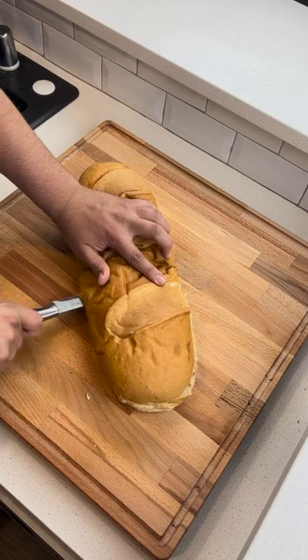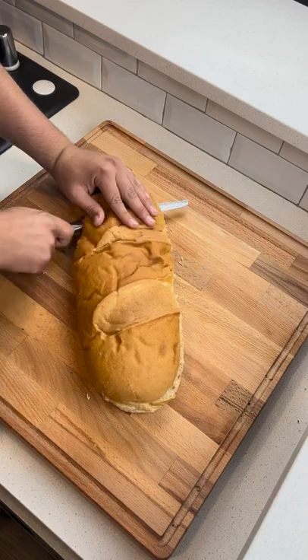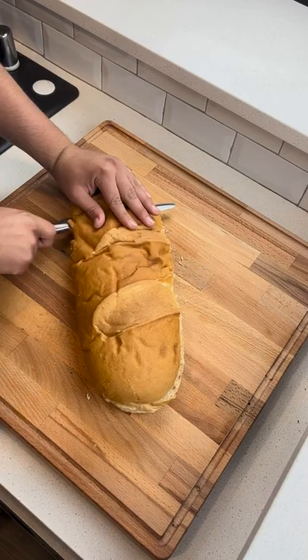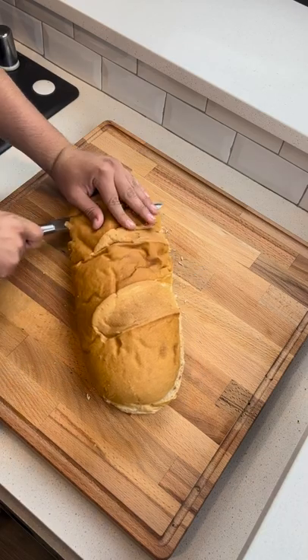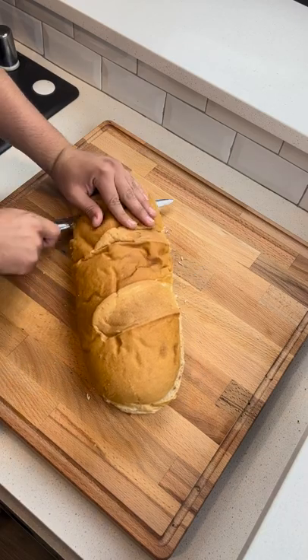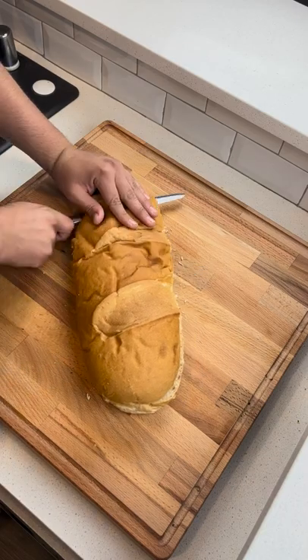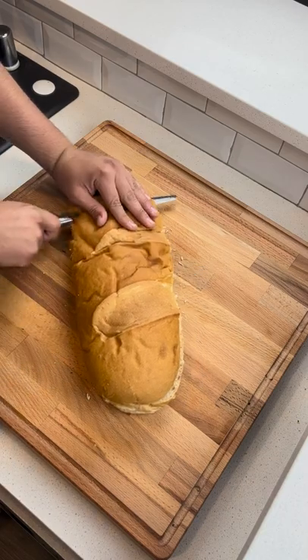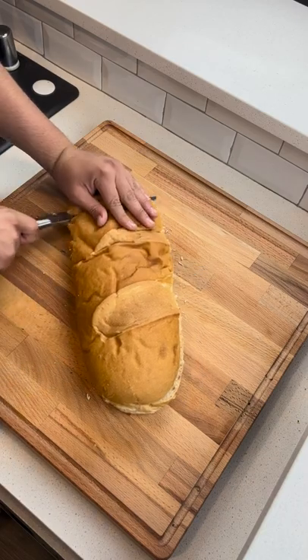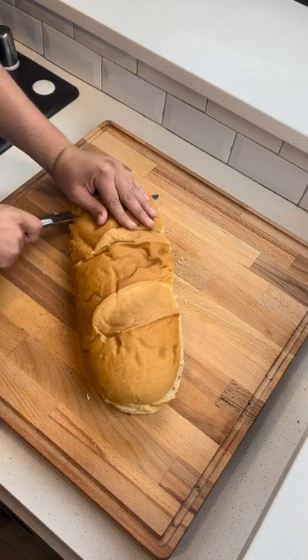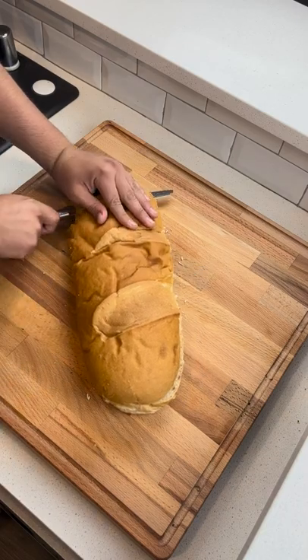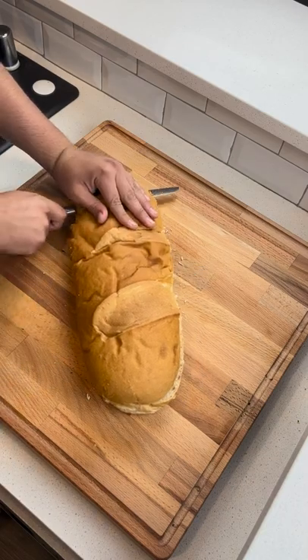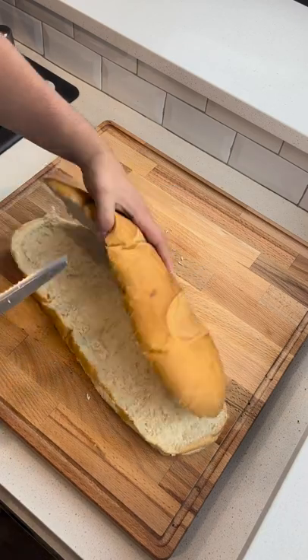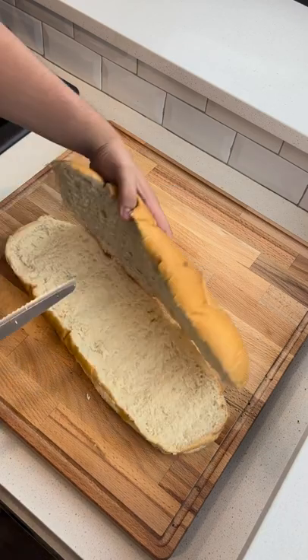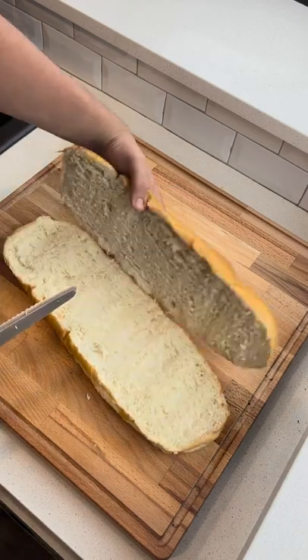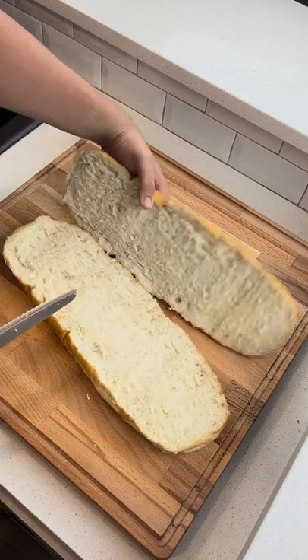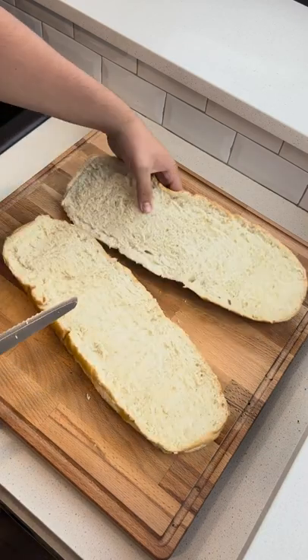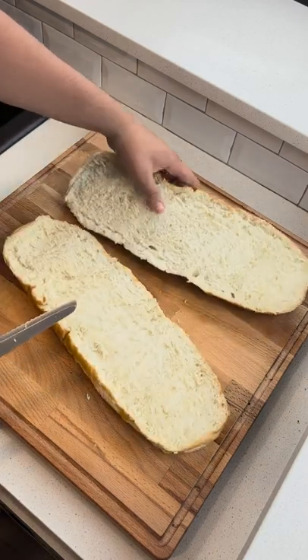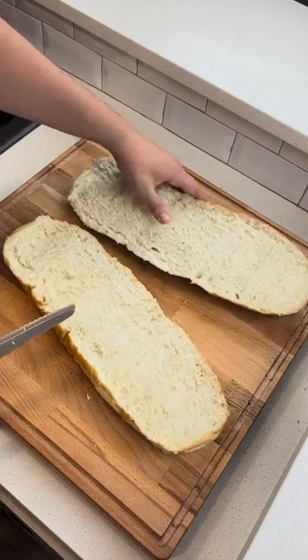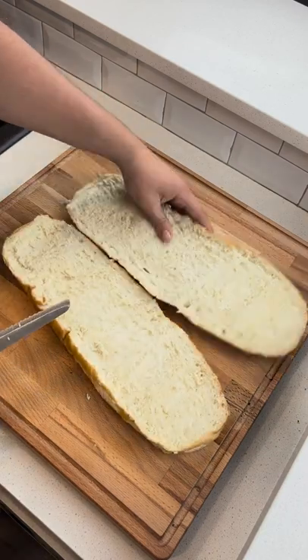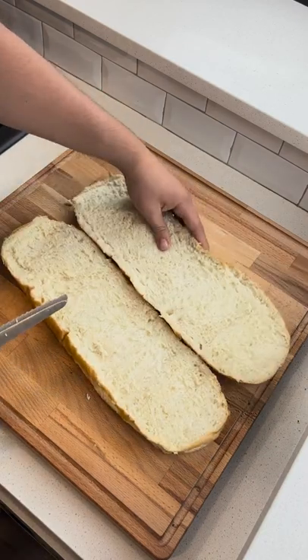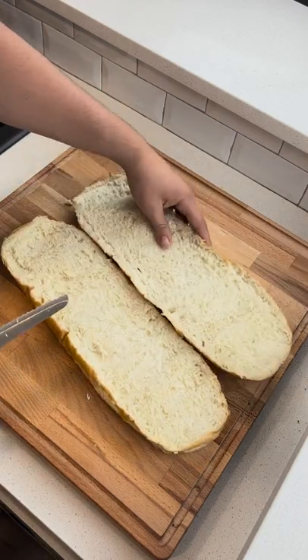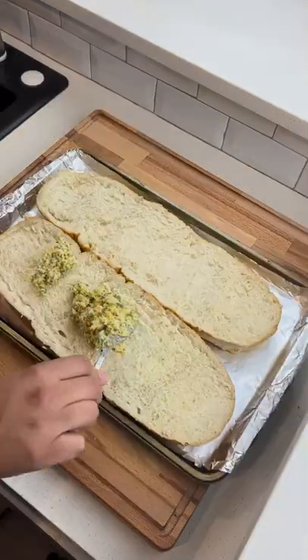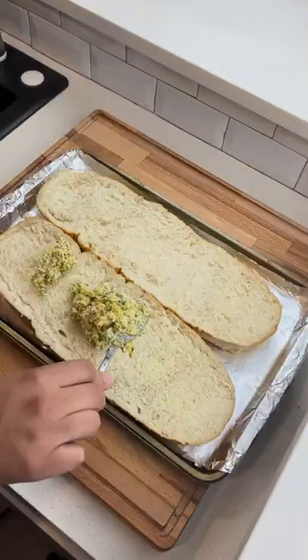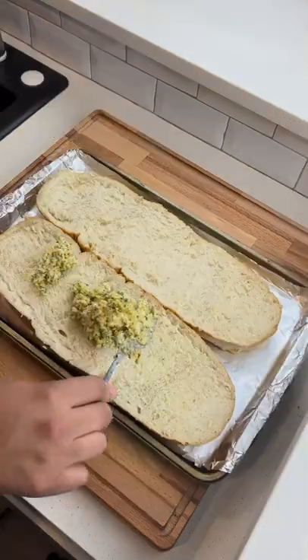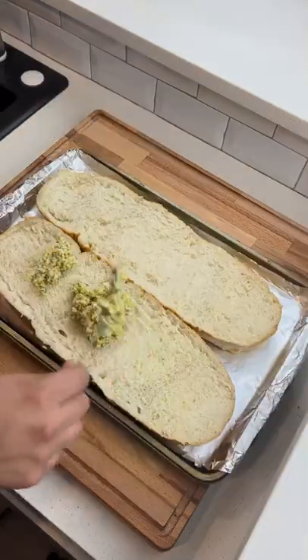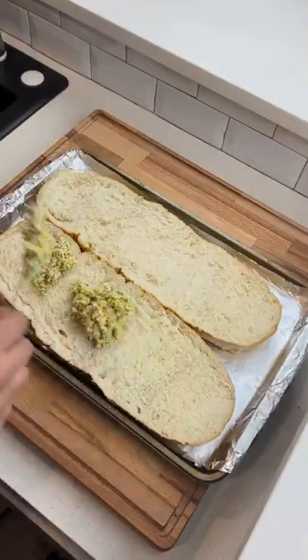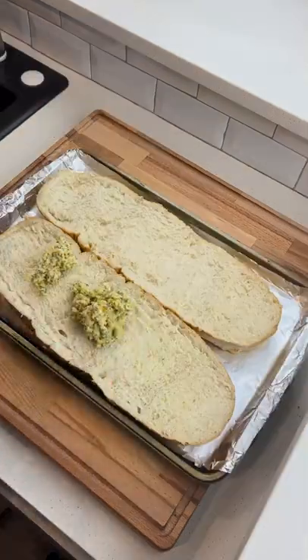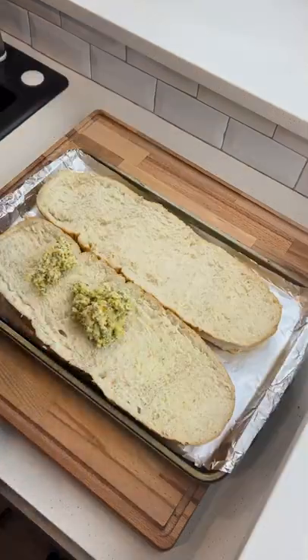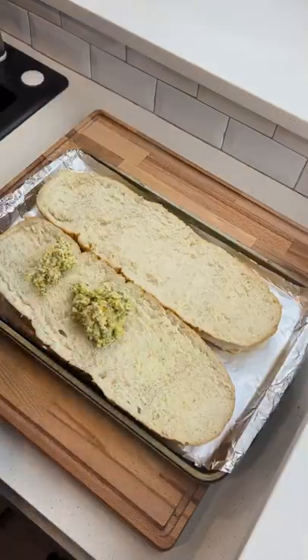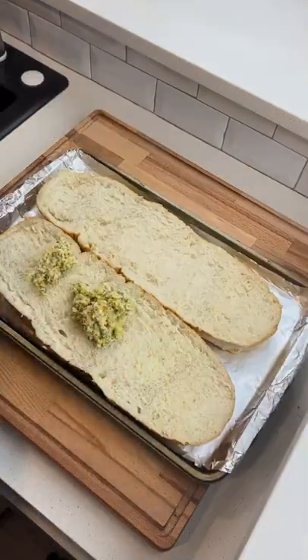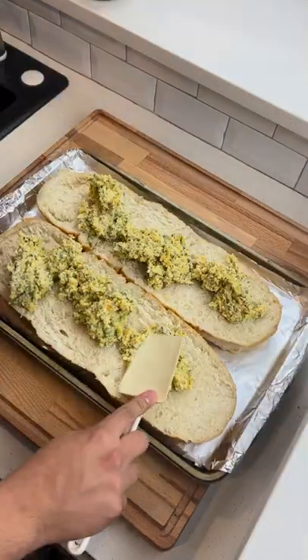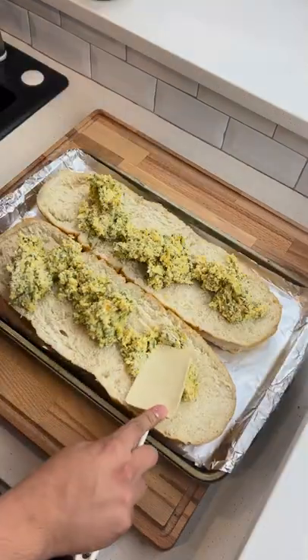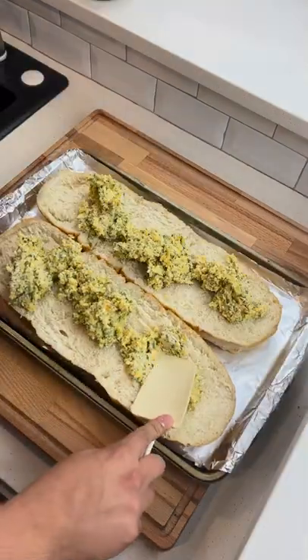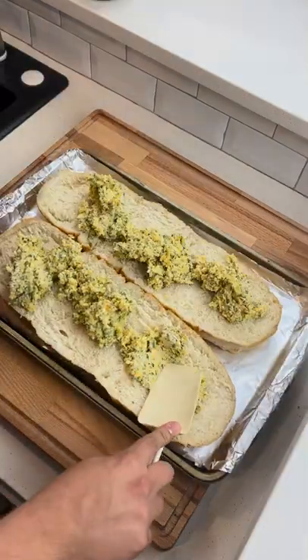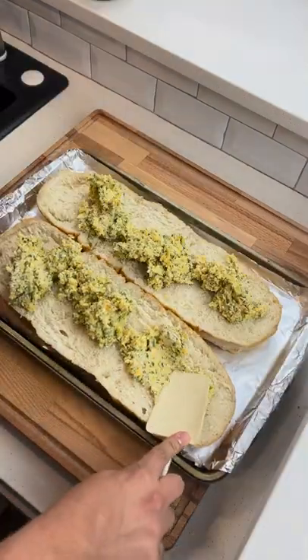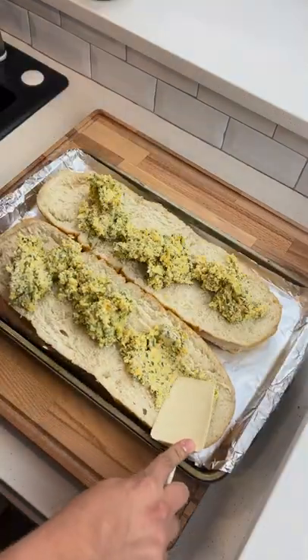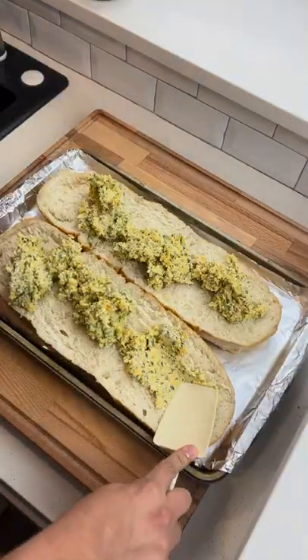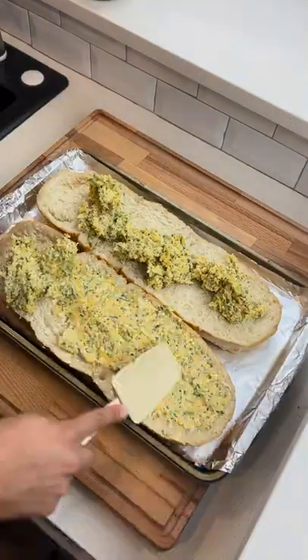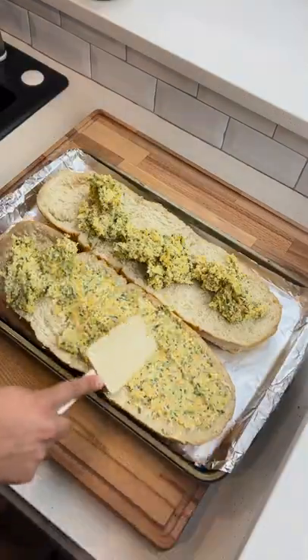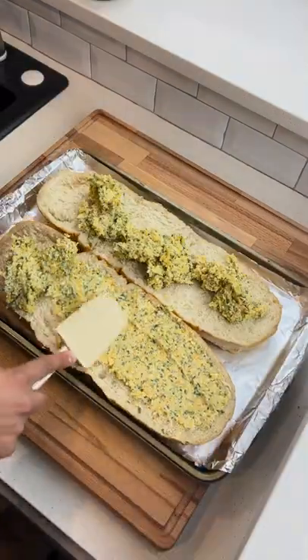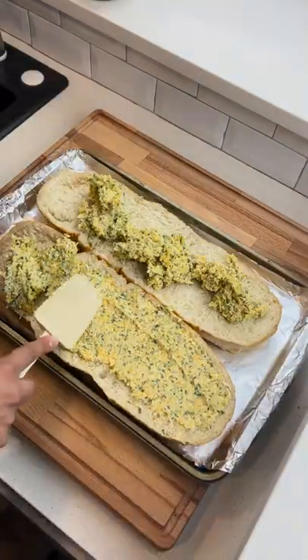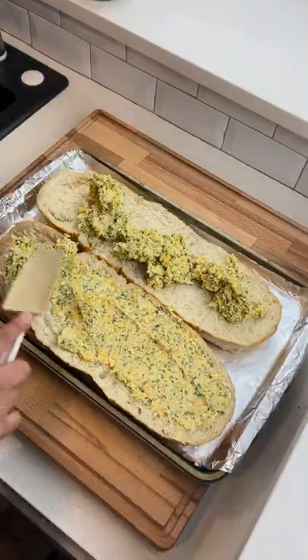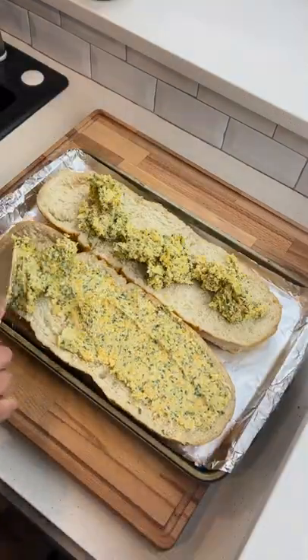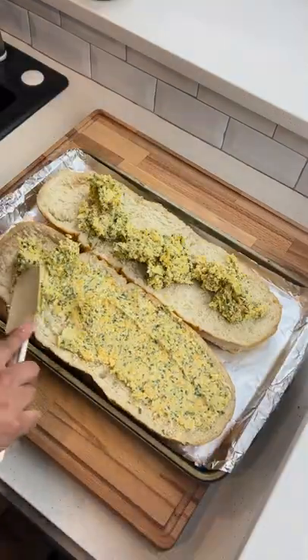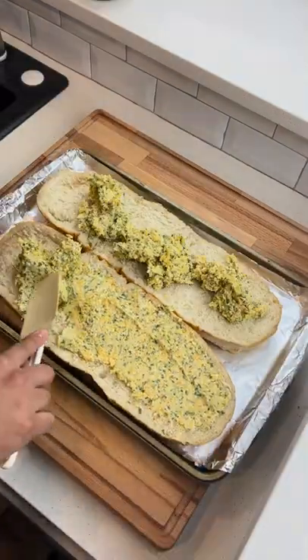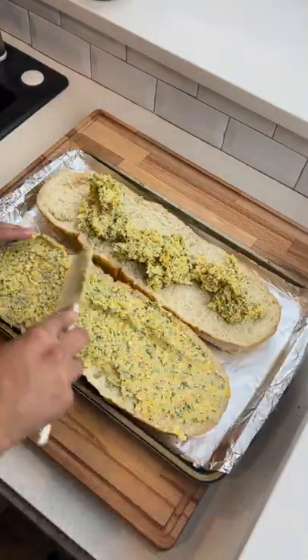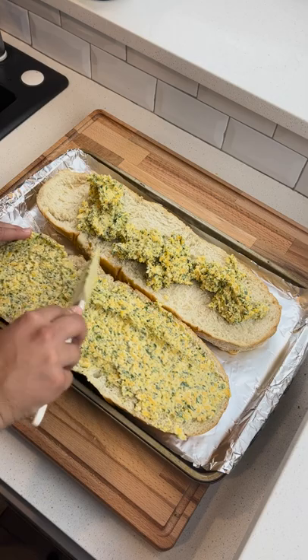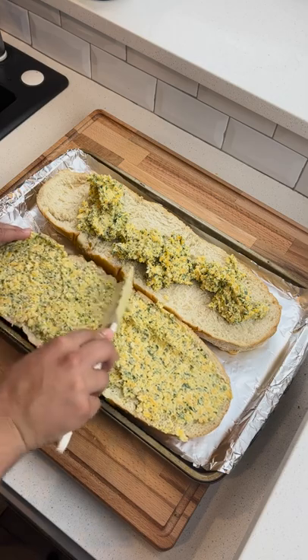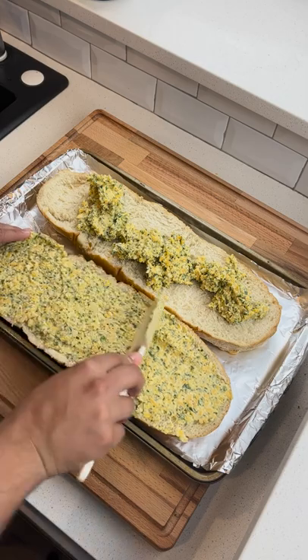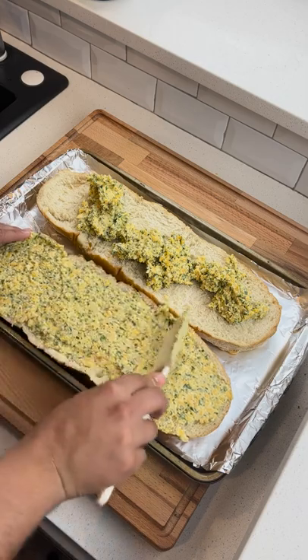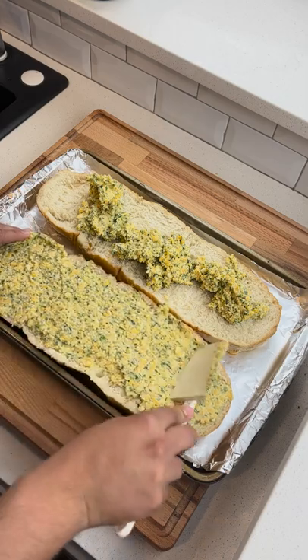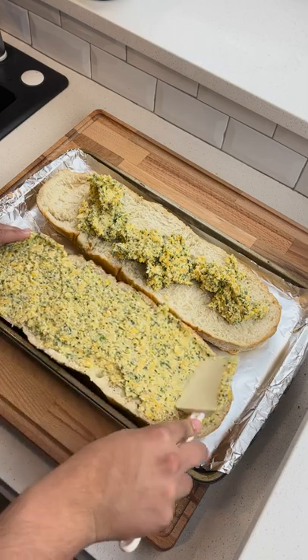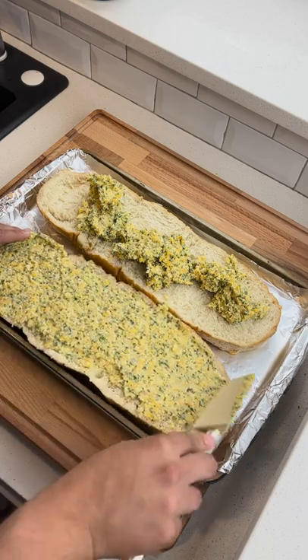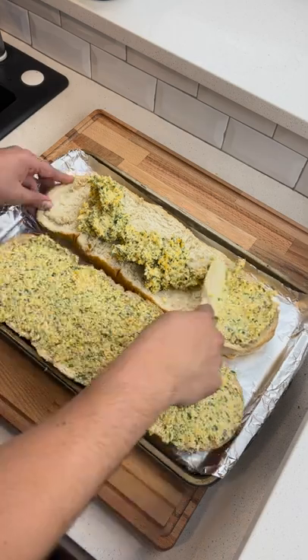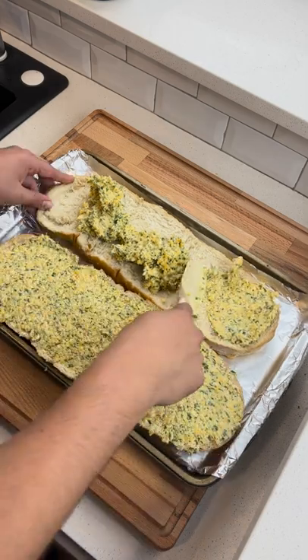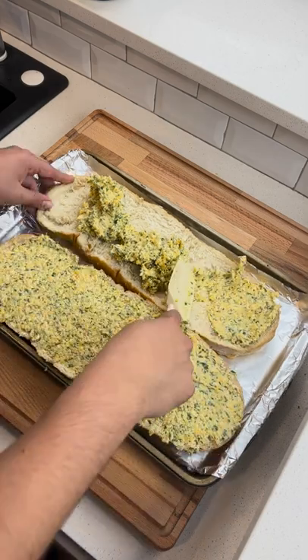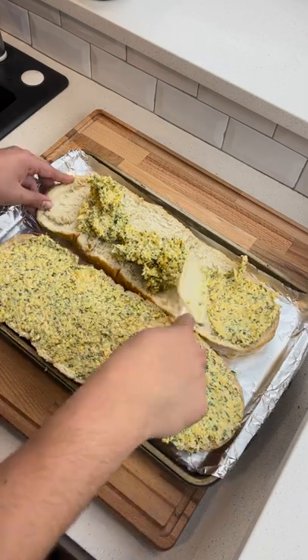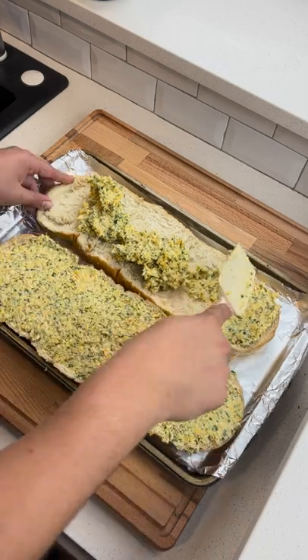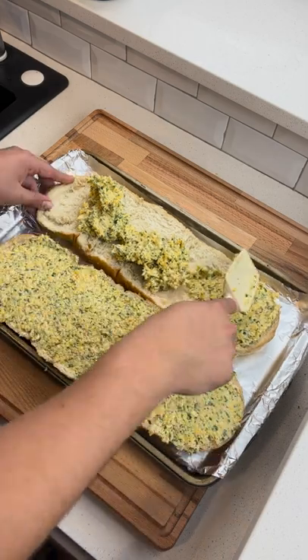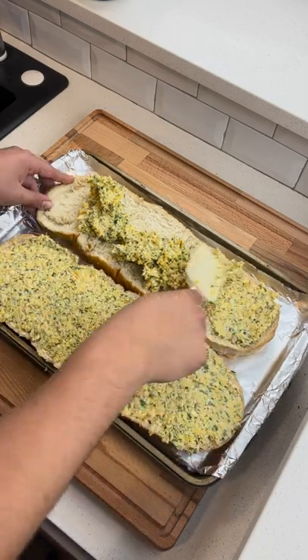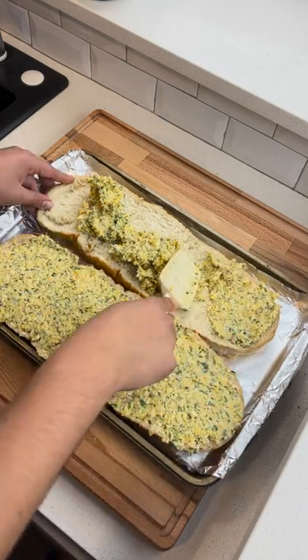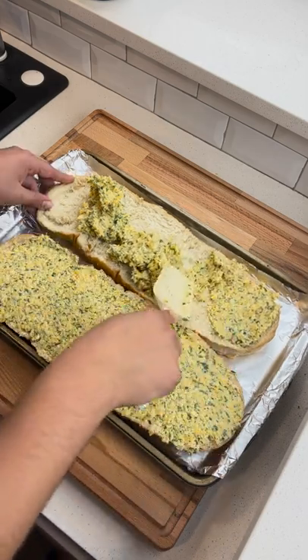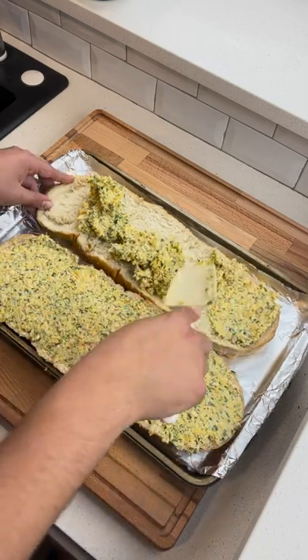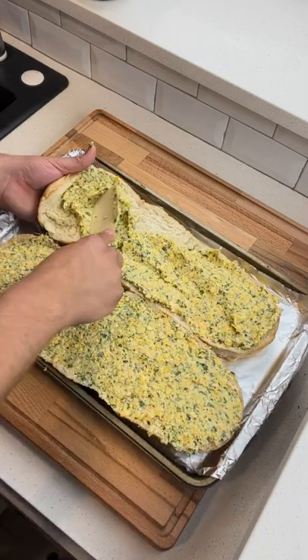We're going to be using a soft French loaf for this — it works best. Spread your mixture on evenly, make sure to coat all the edges.